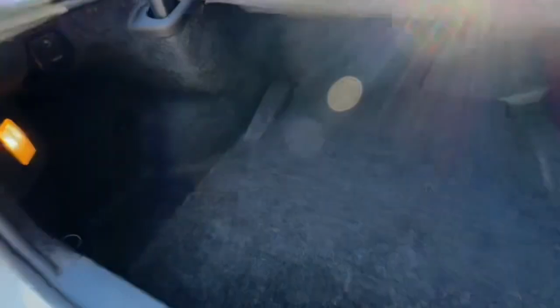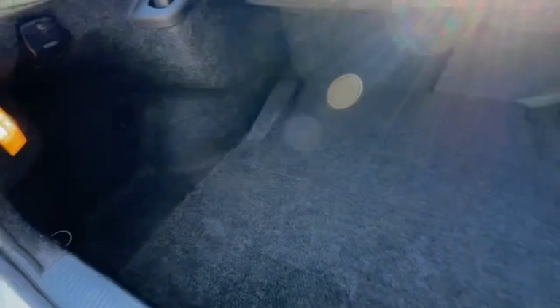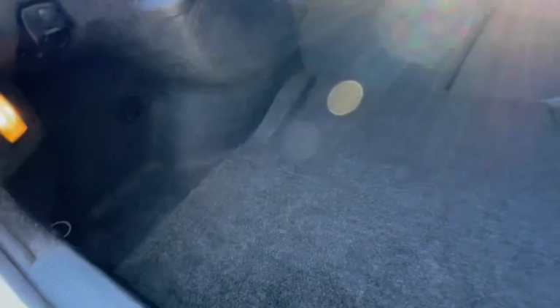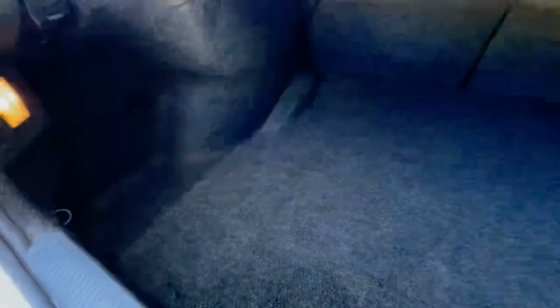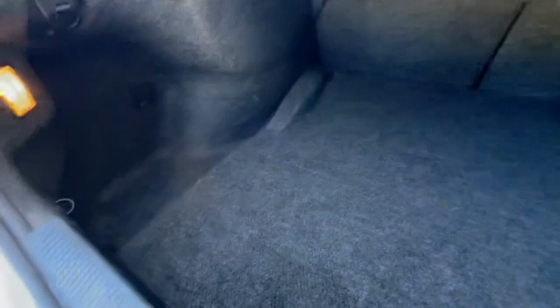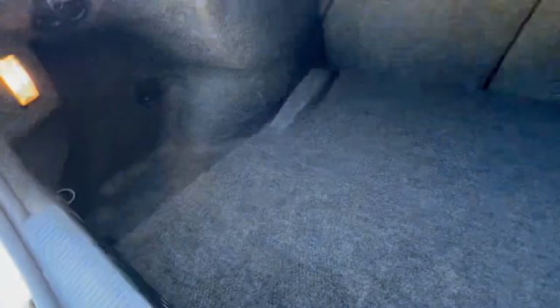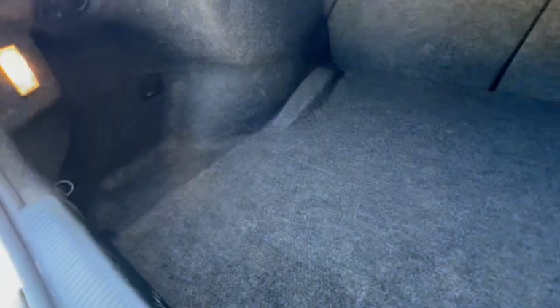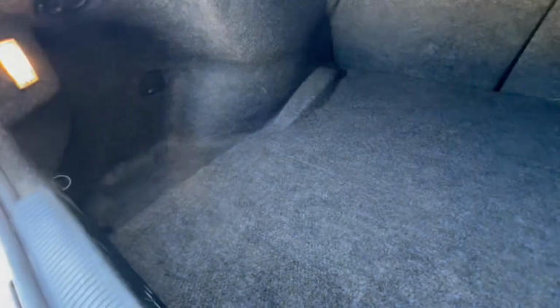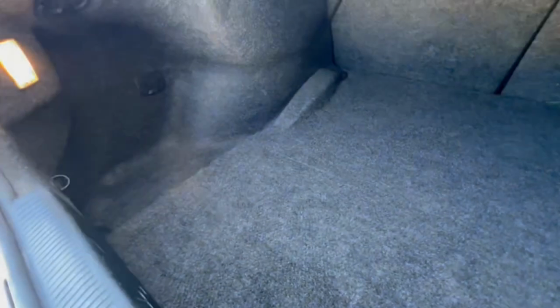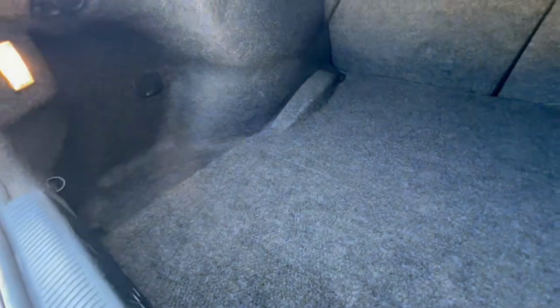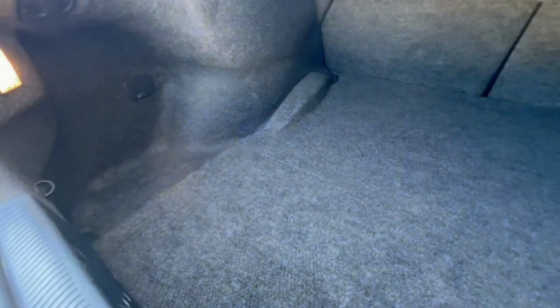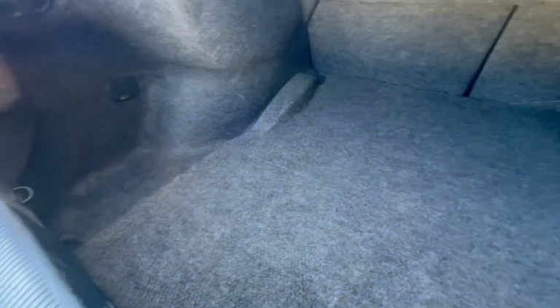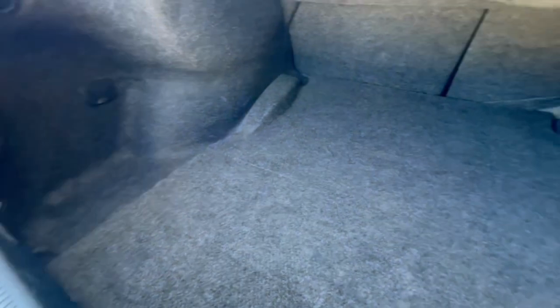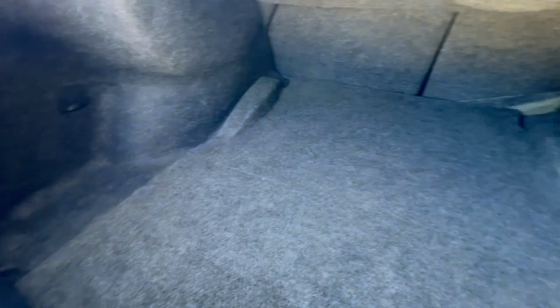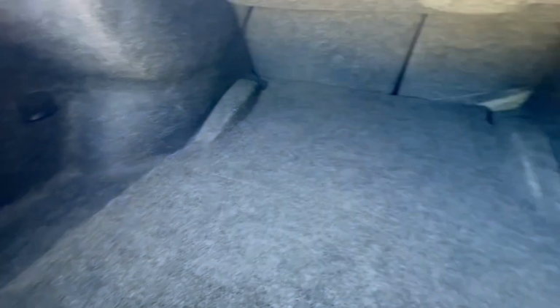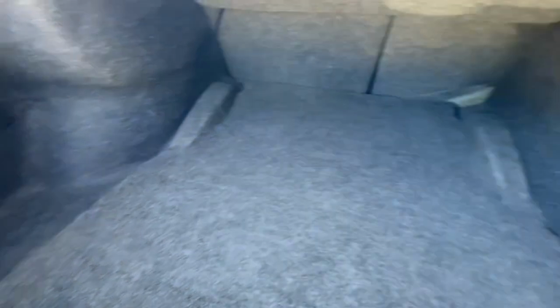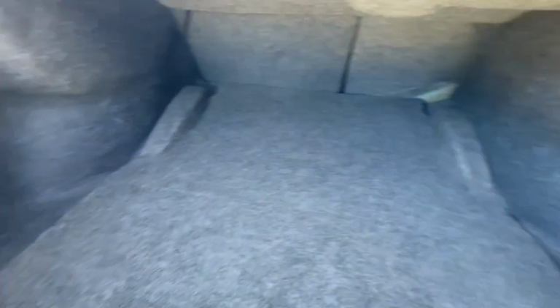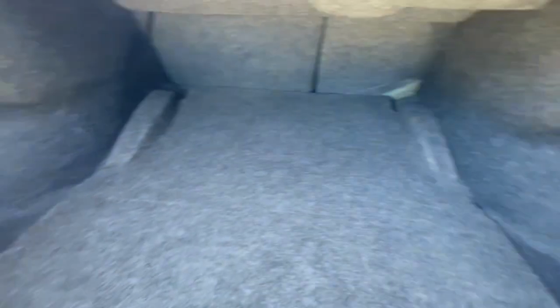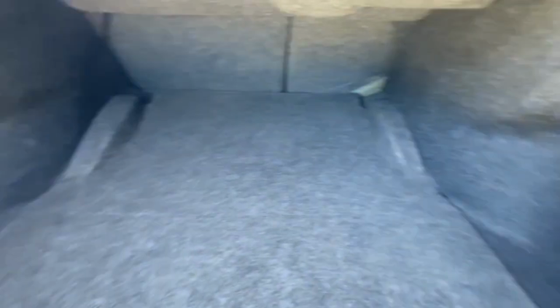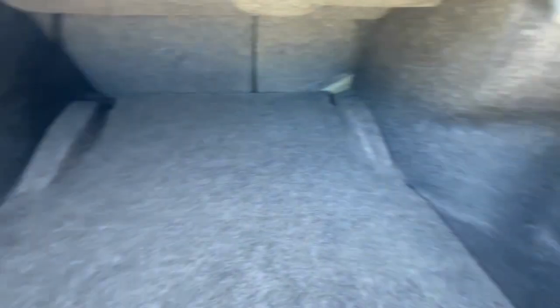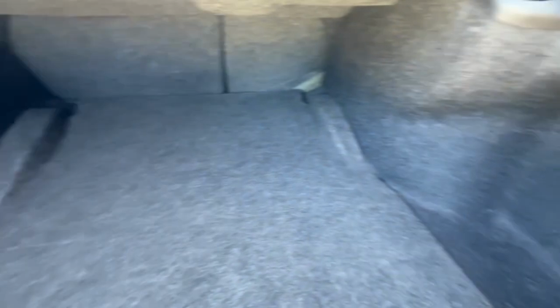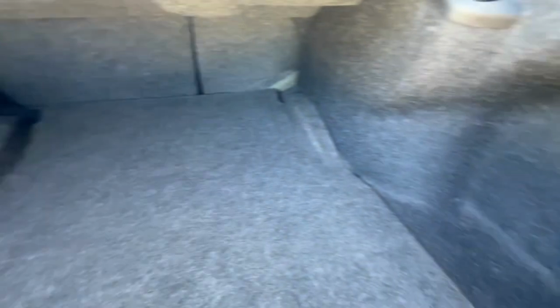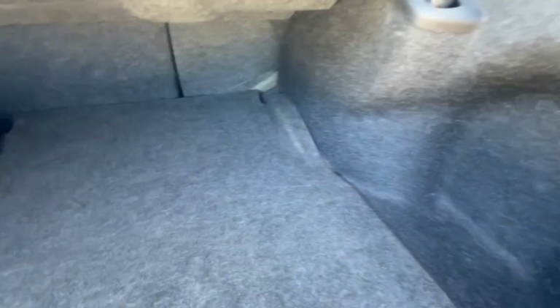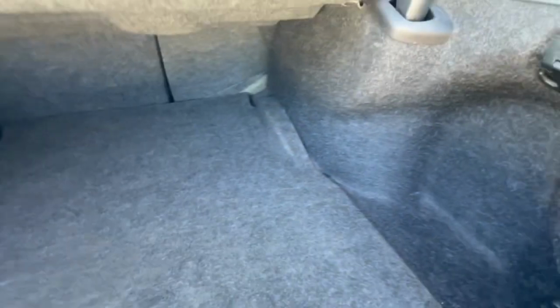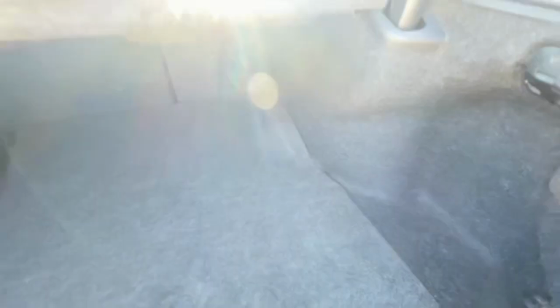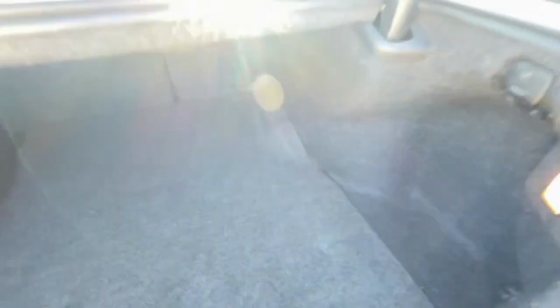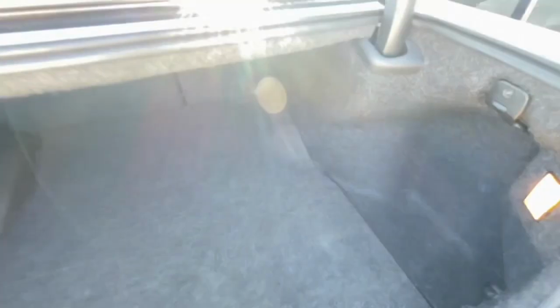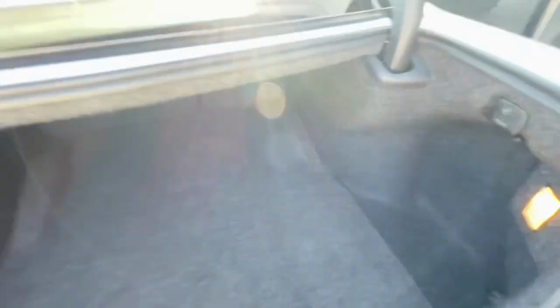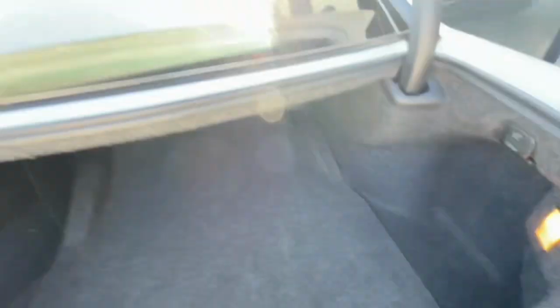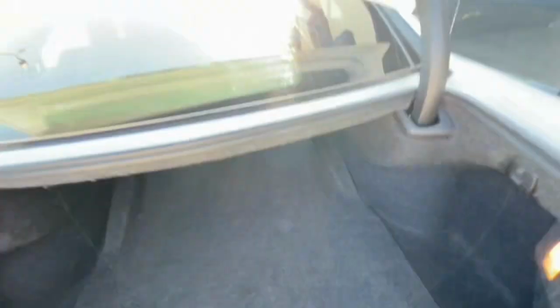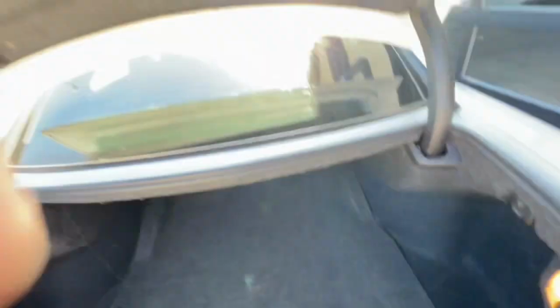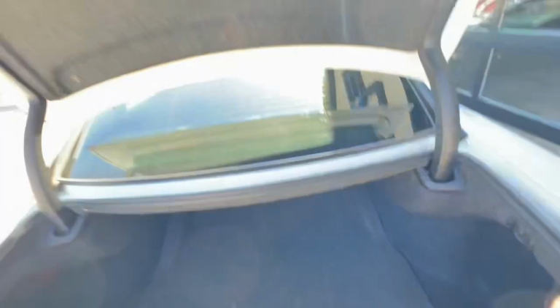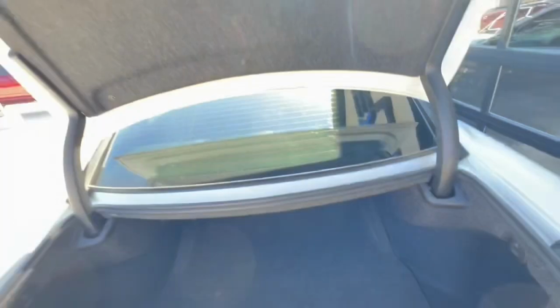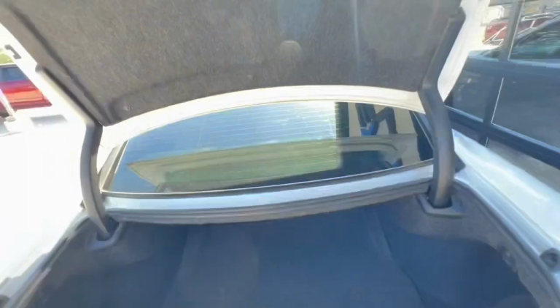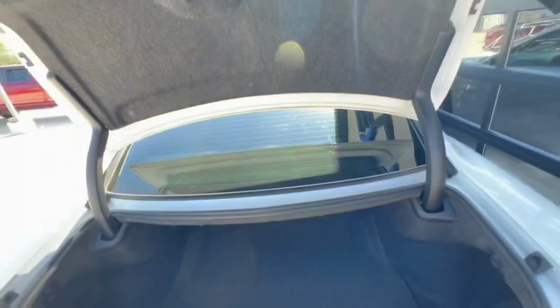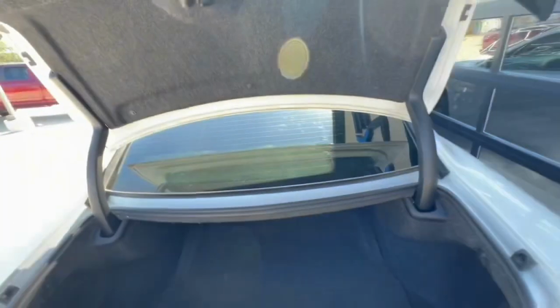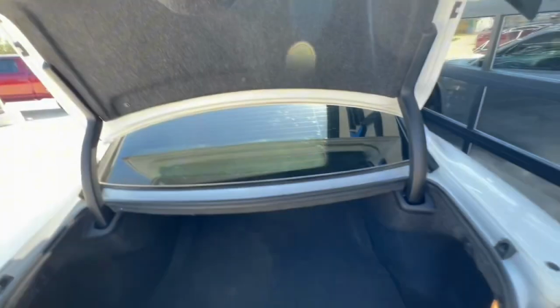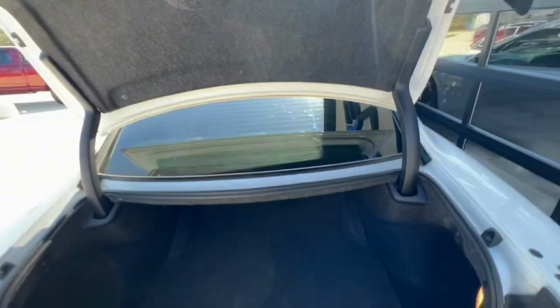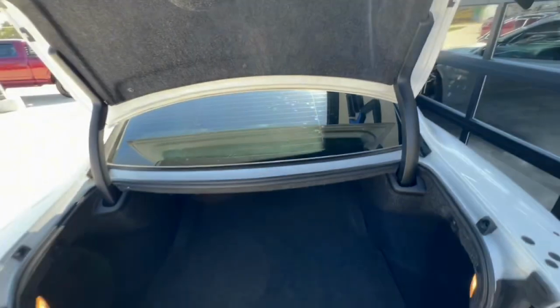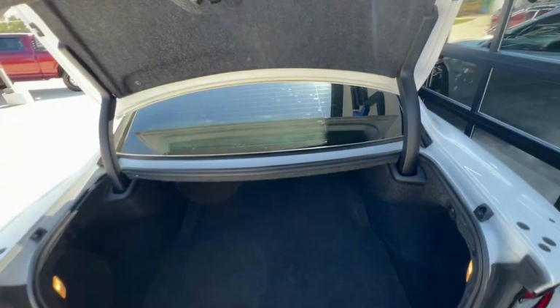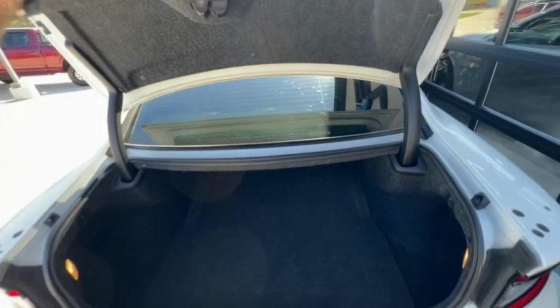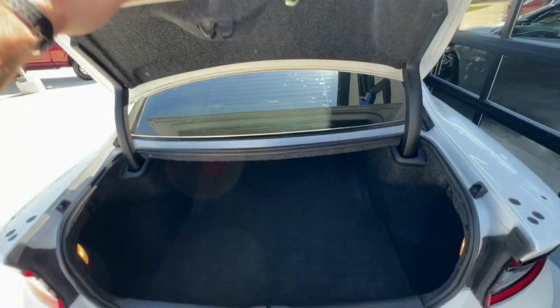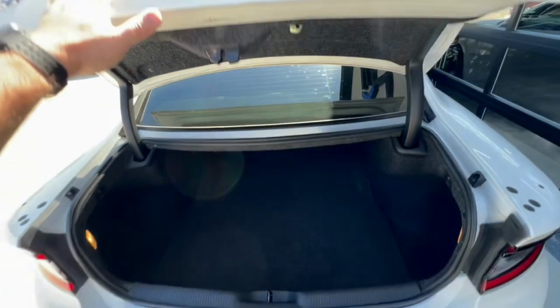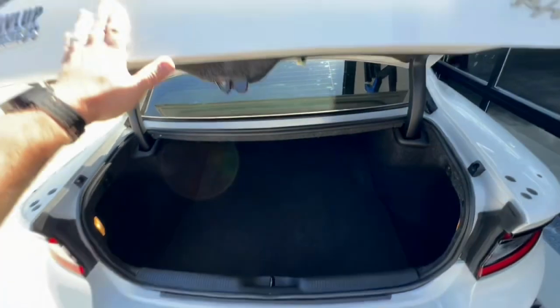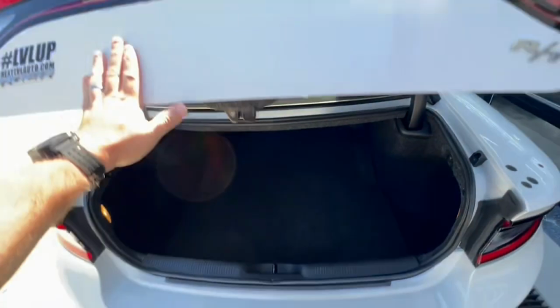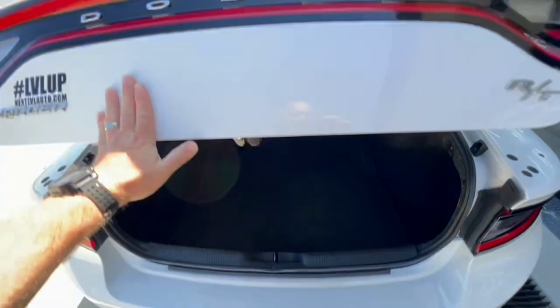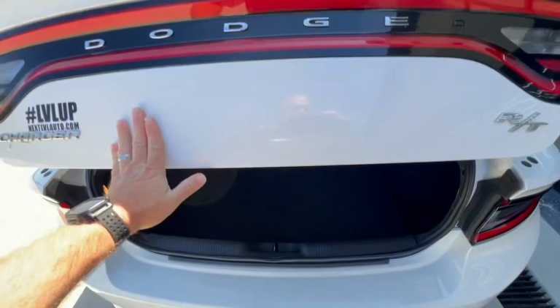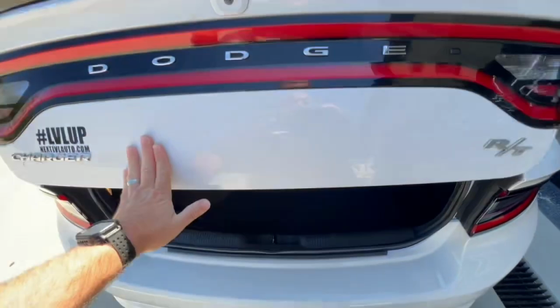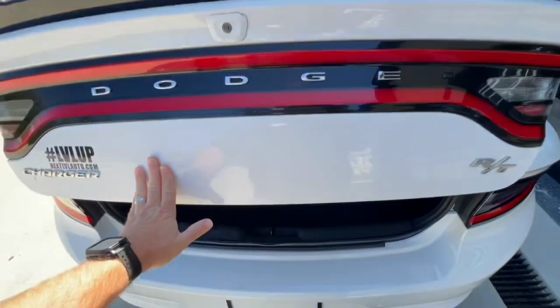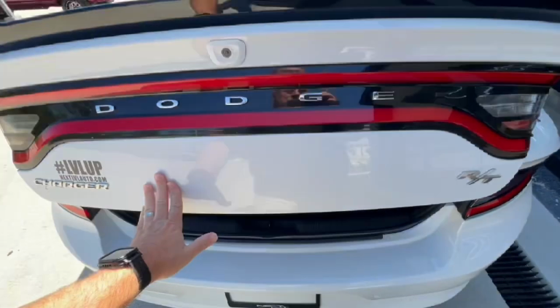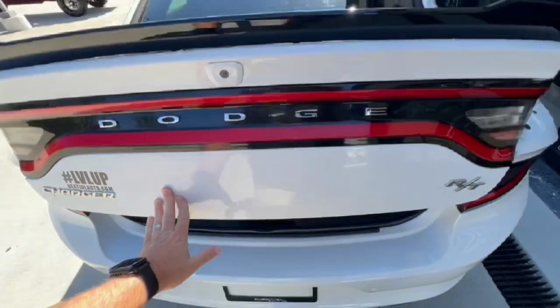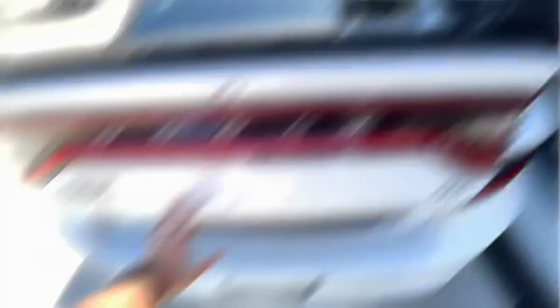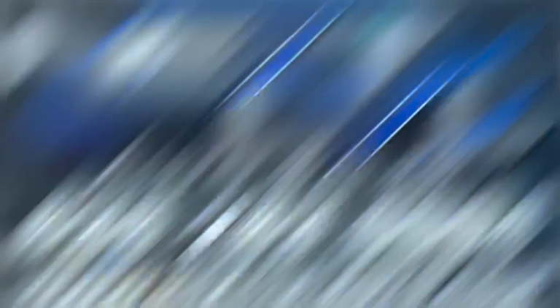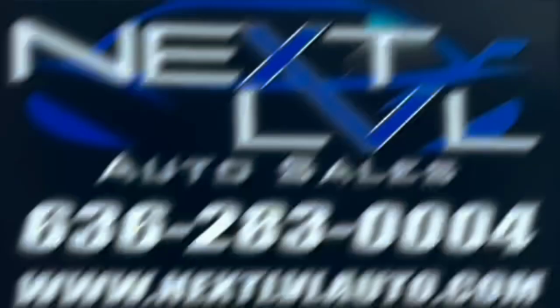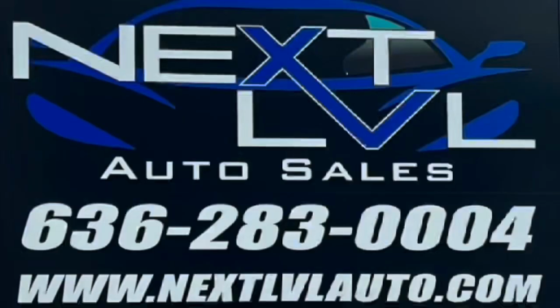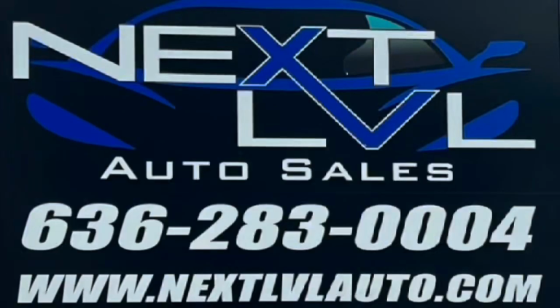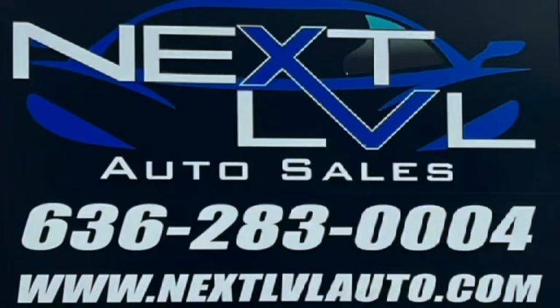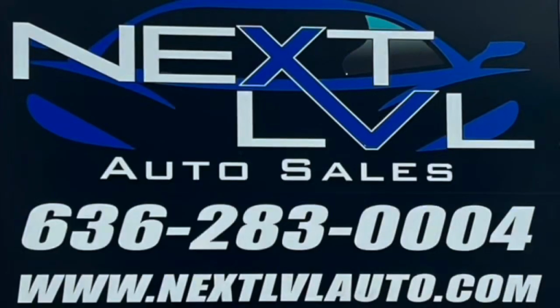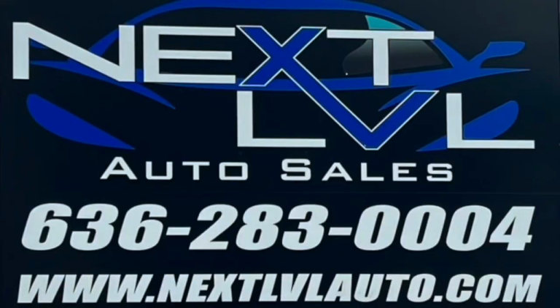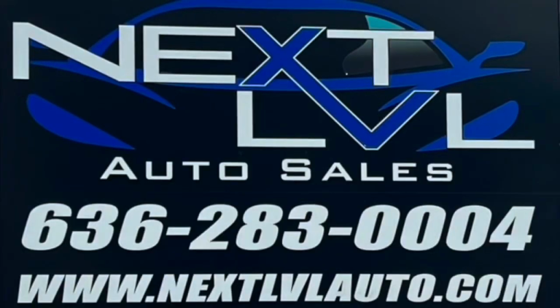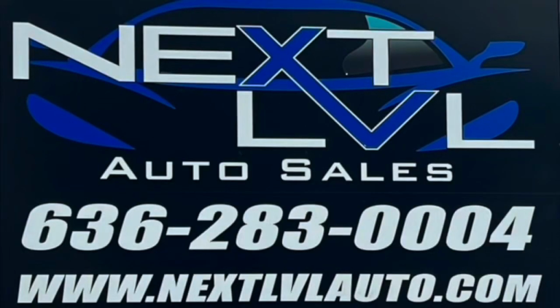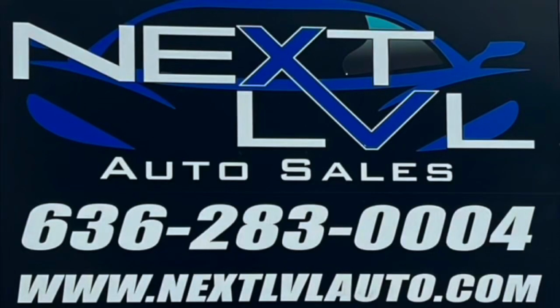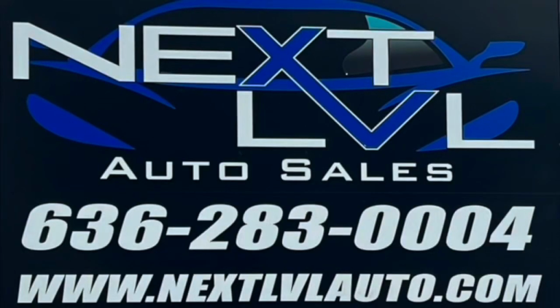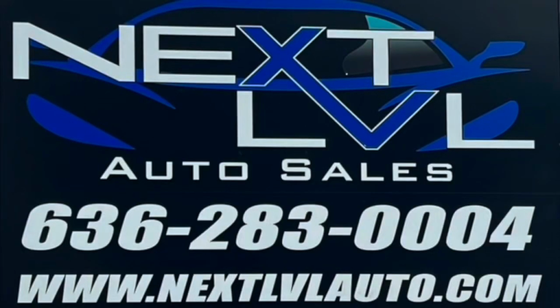And for this vehicle, it's got a pretty large trunk for all those groceries. Come down and level up today.